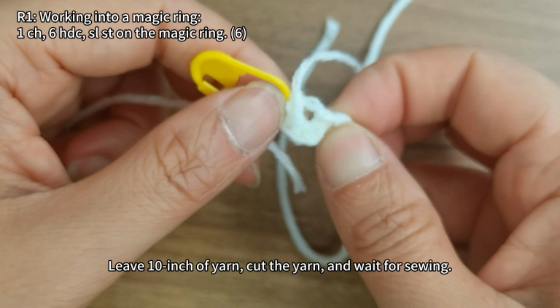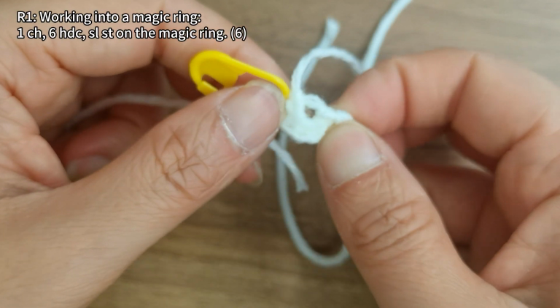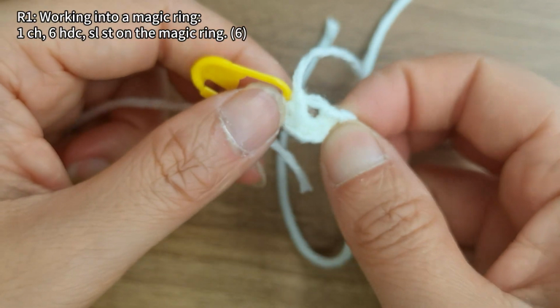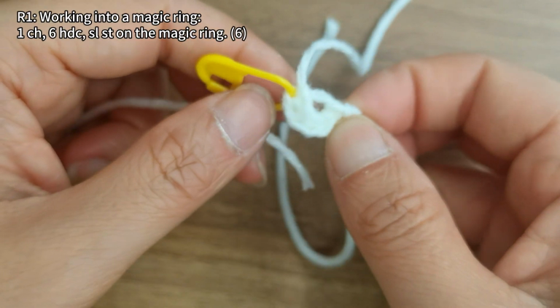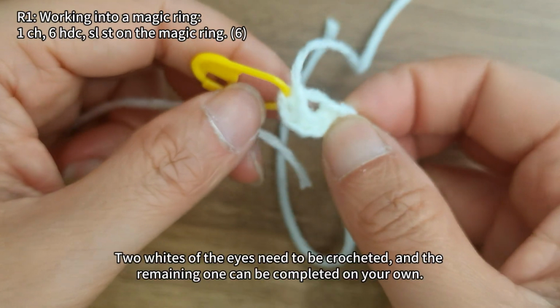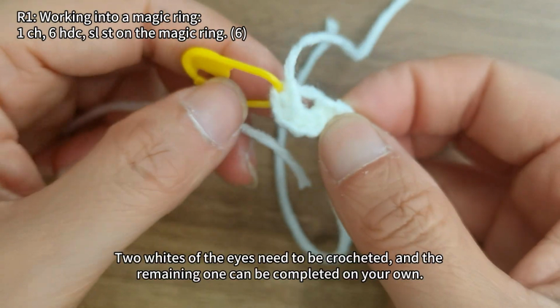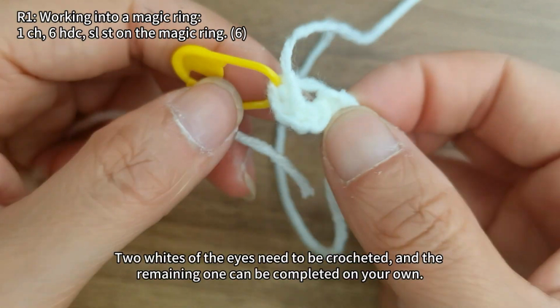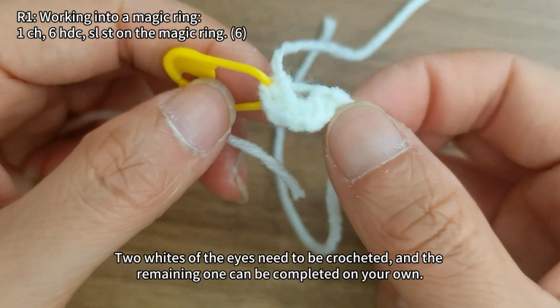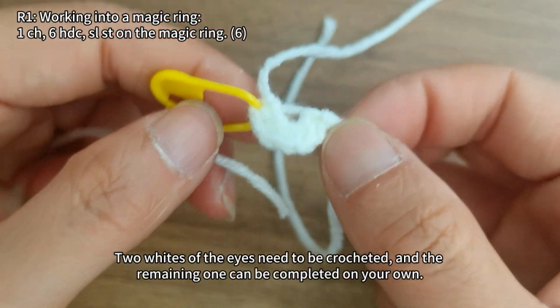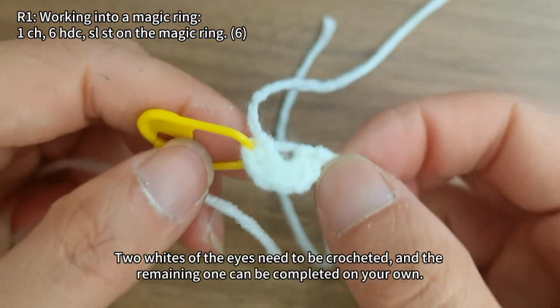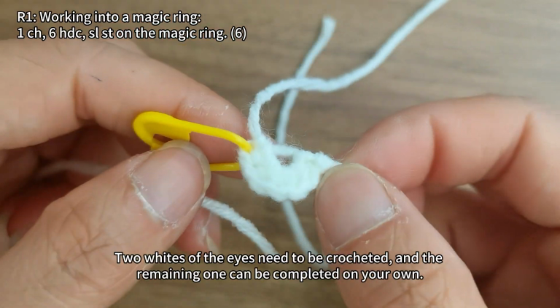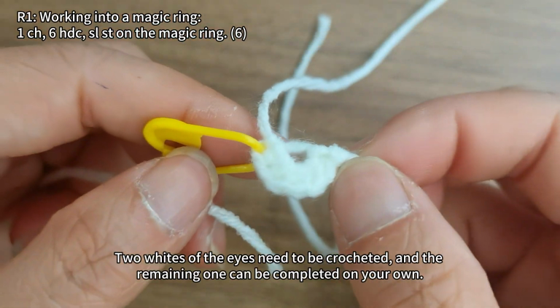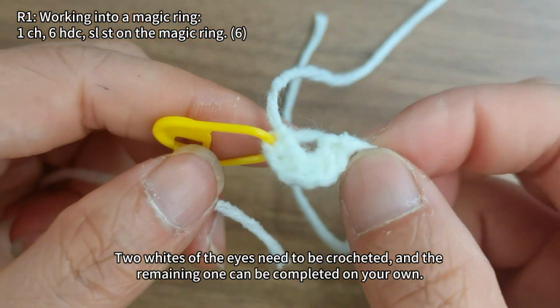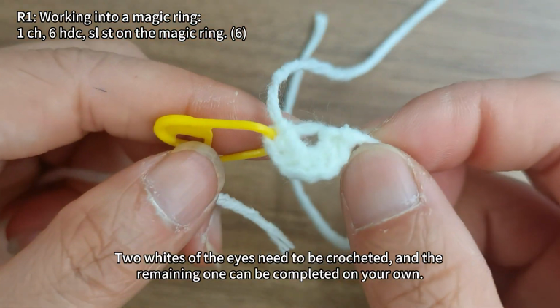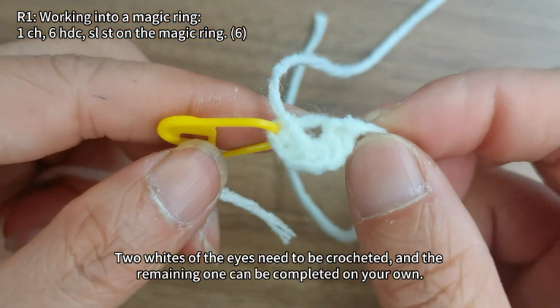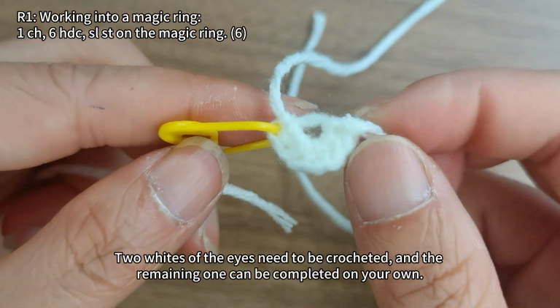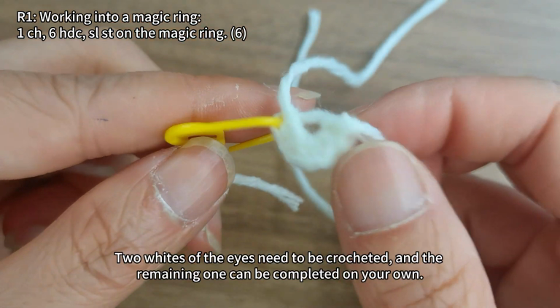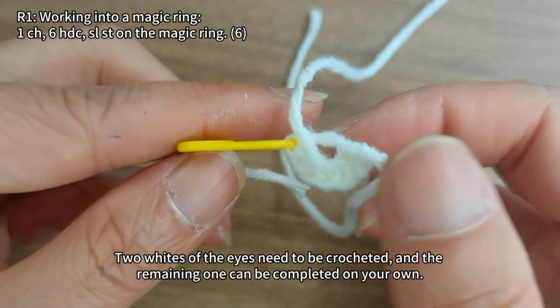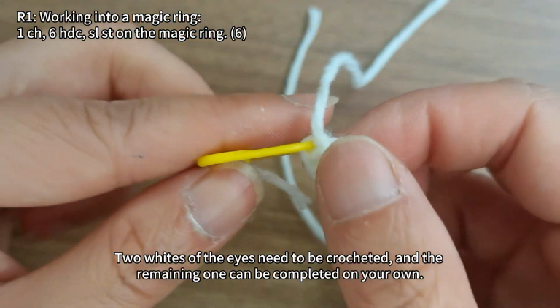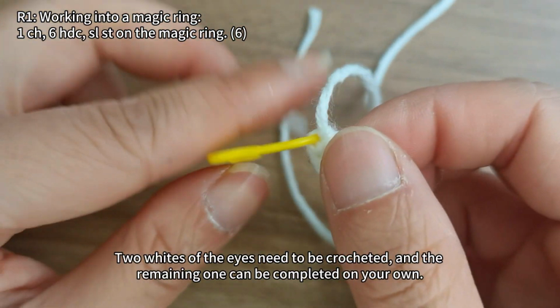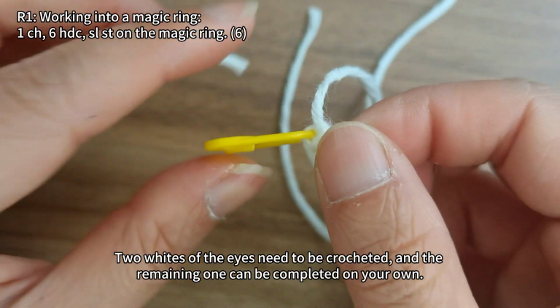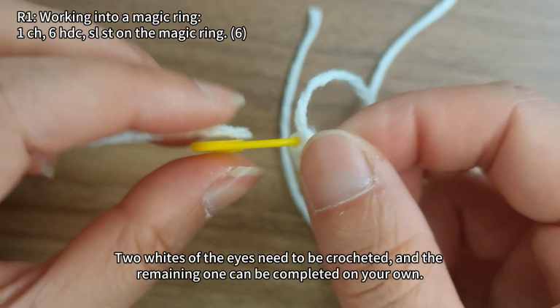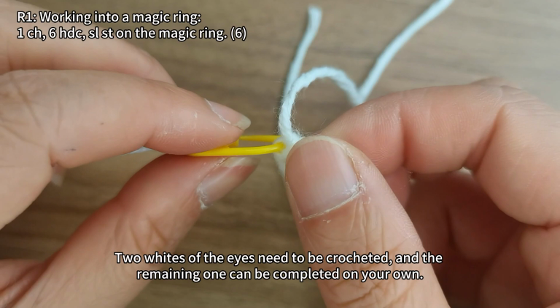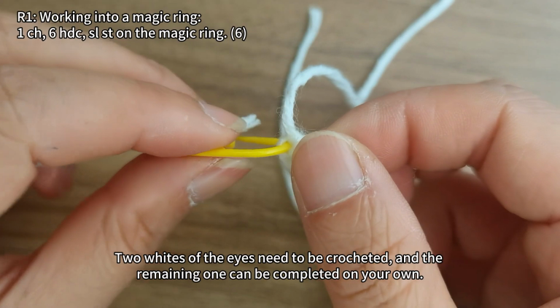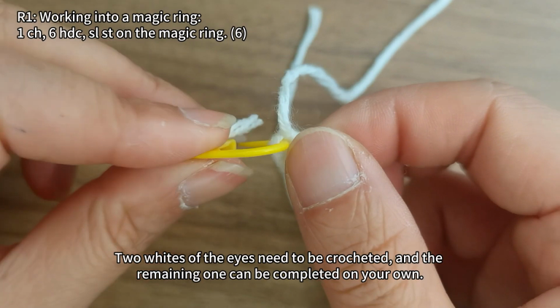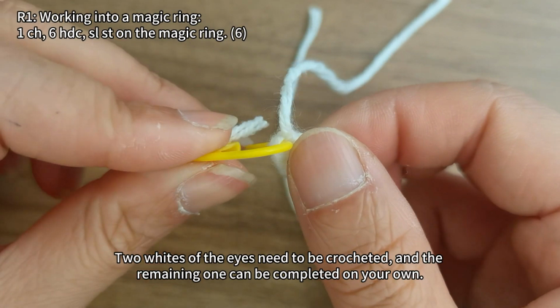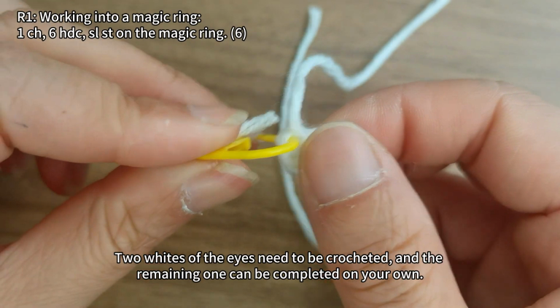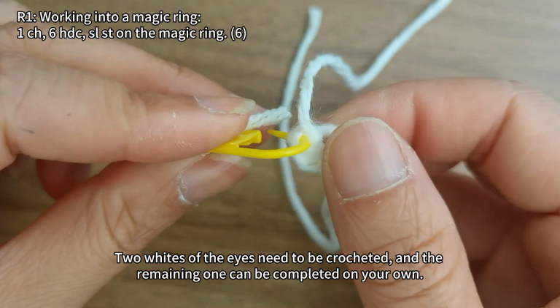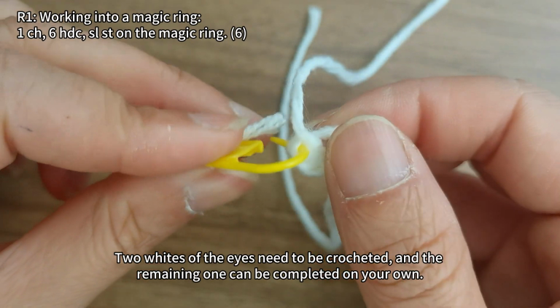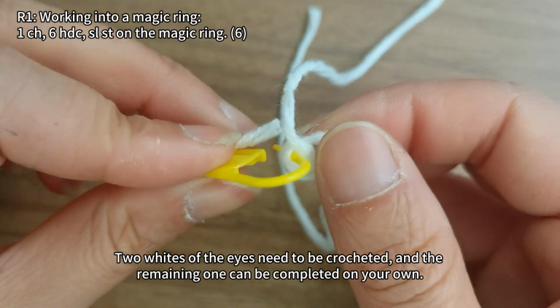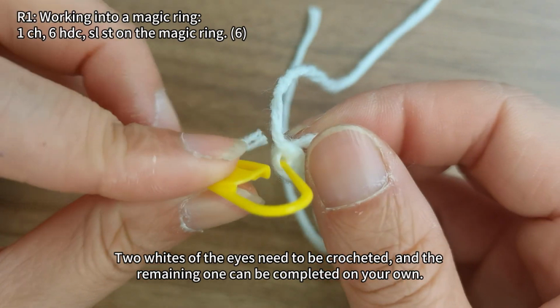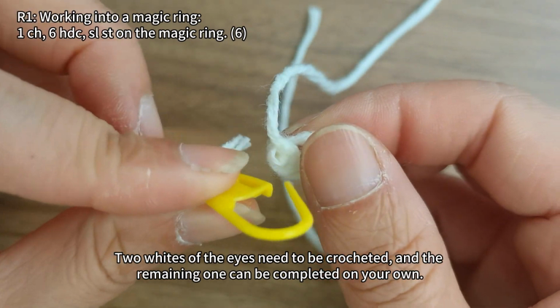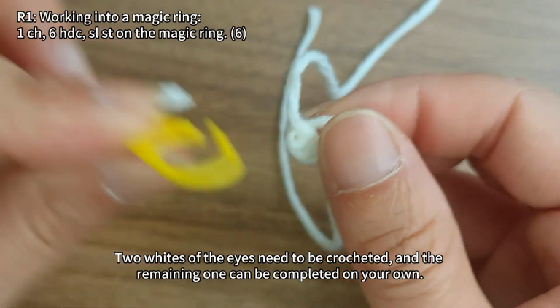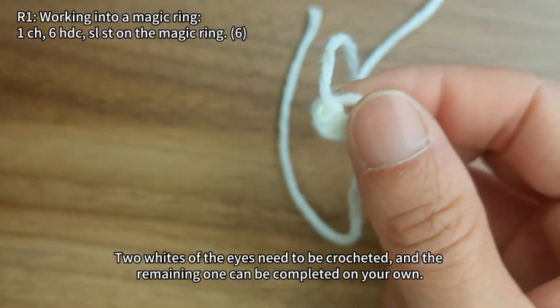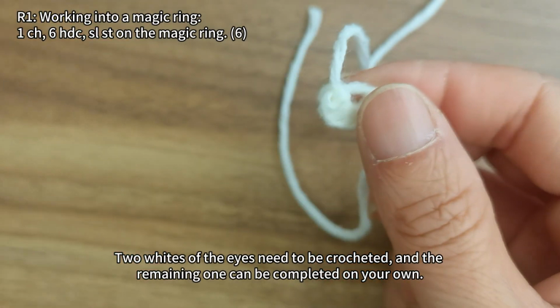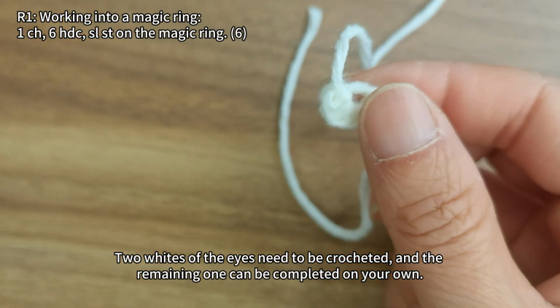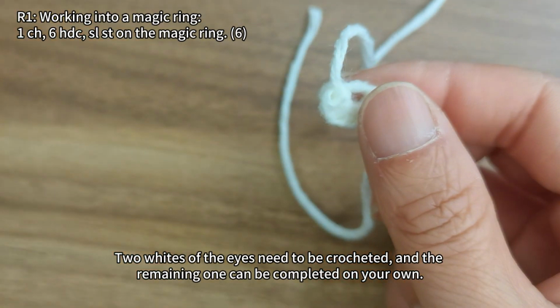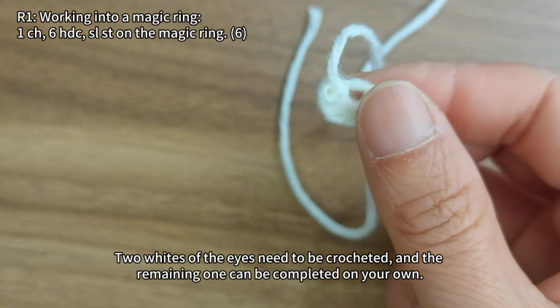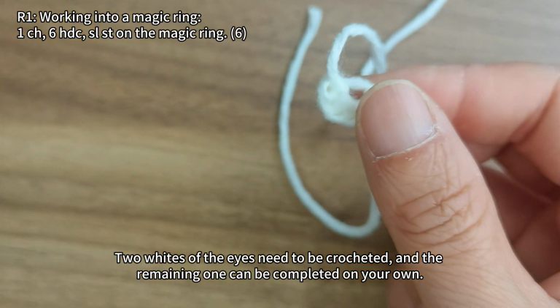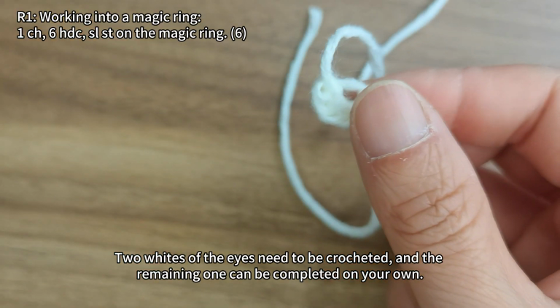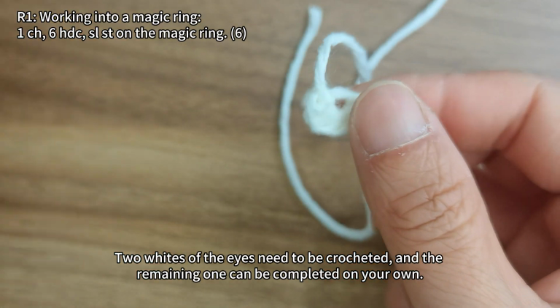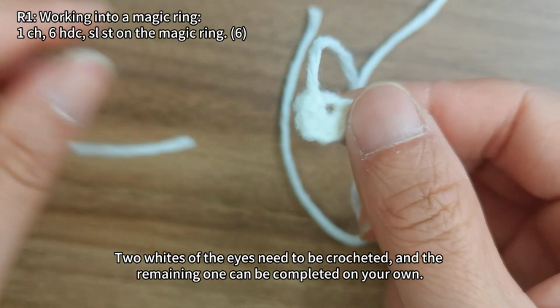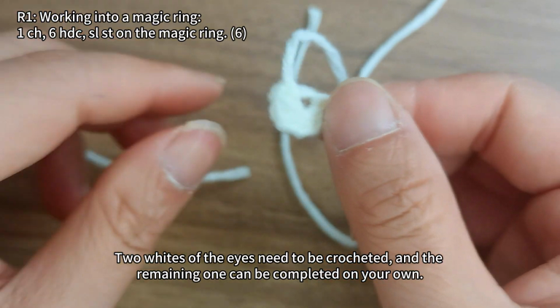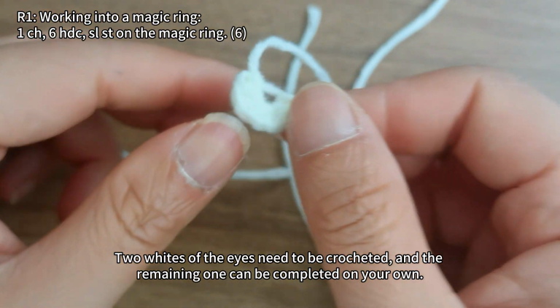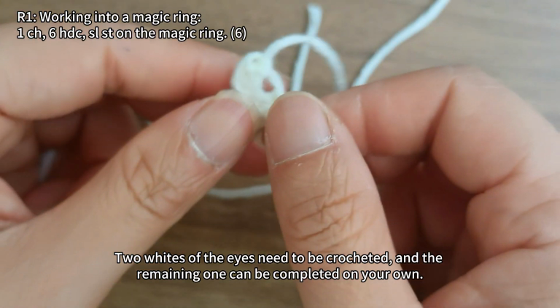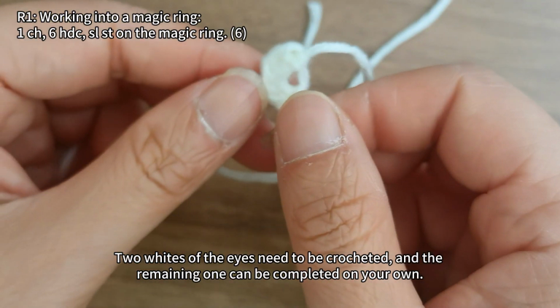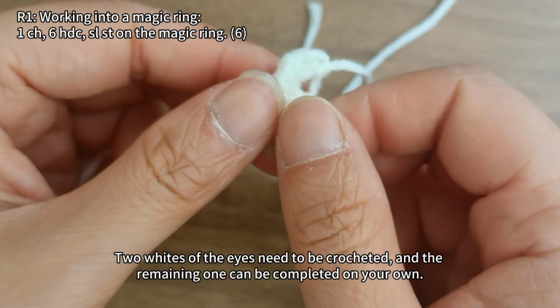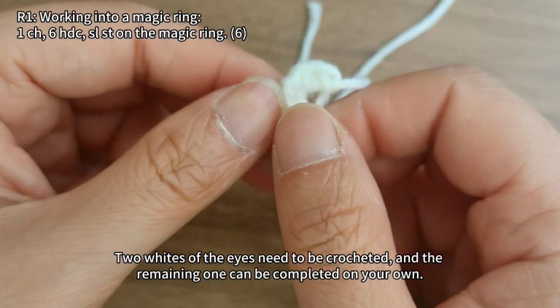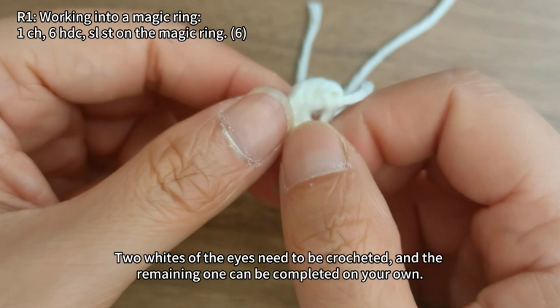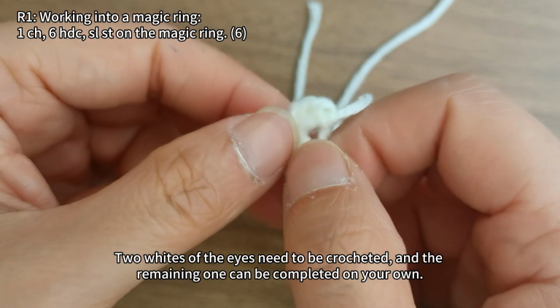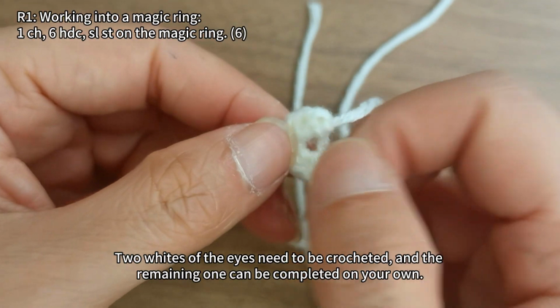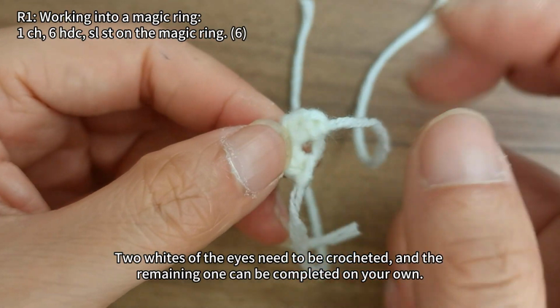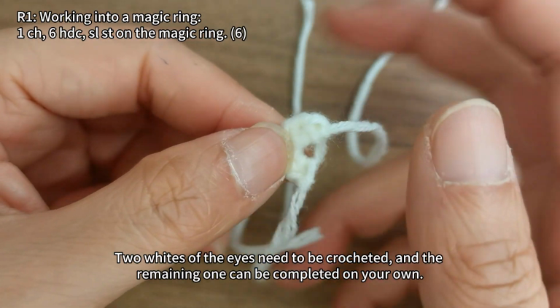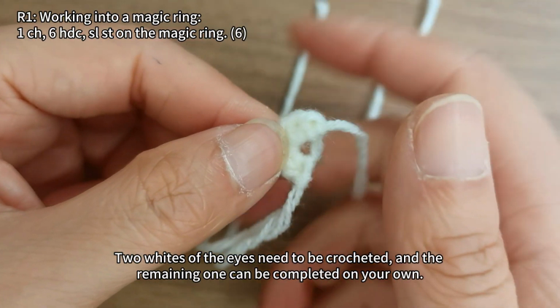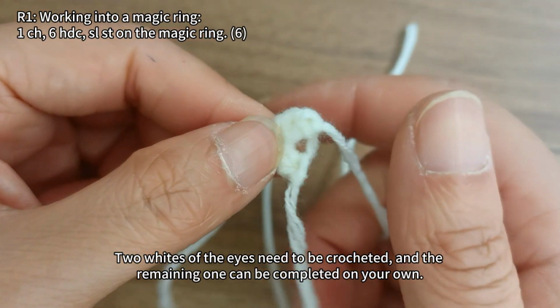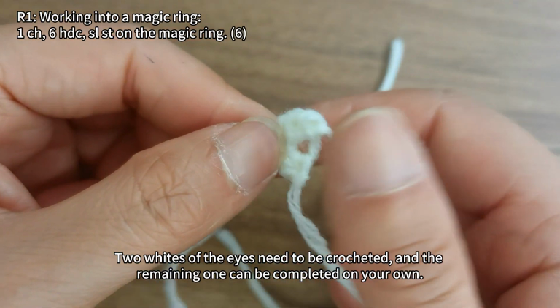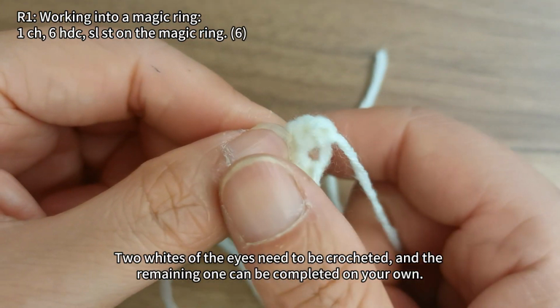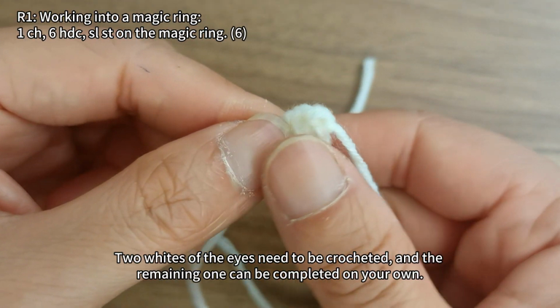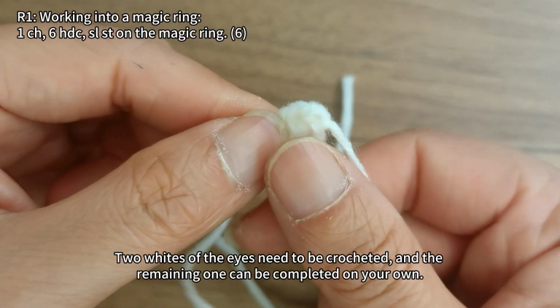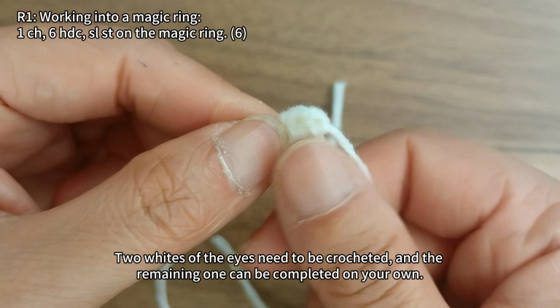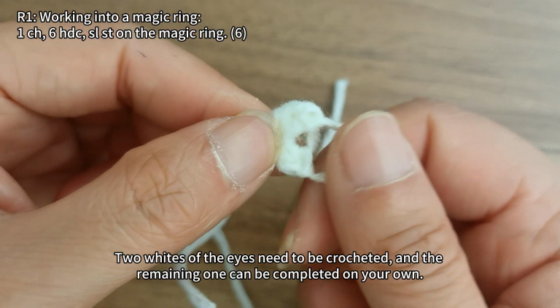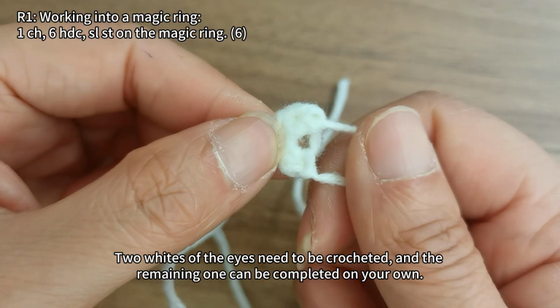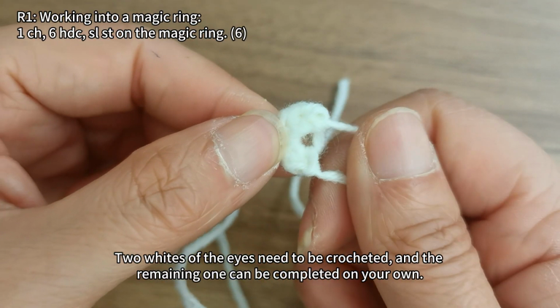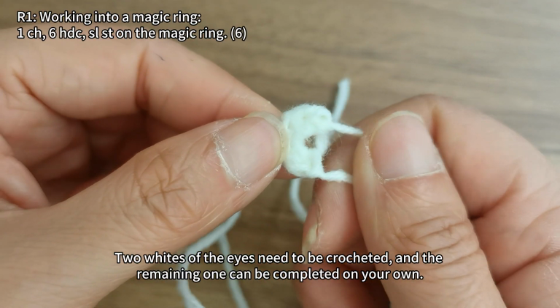Two whites of the eyes need to be crocheted, and the remaining one can be completed on your own.